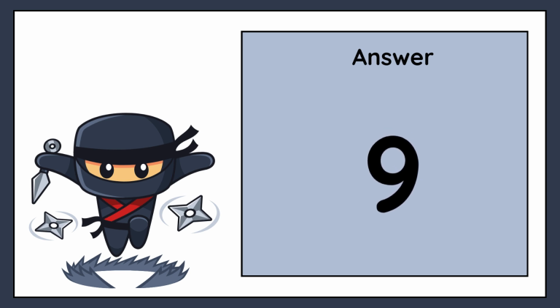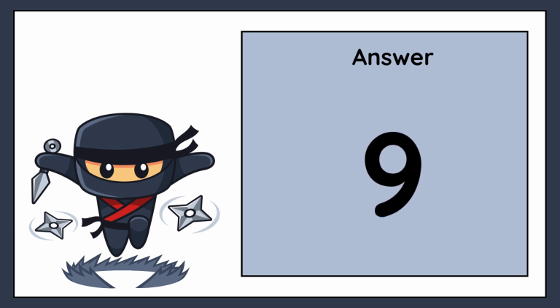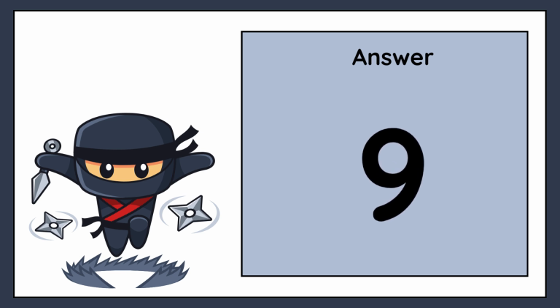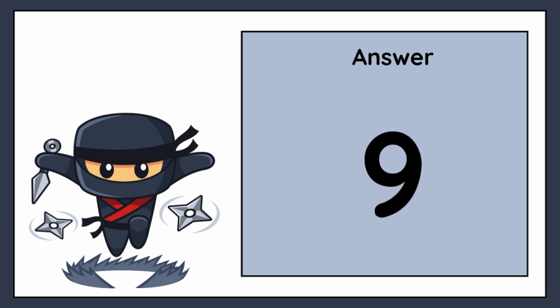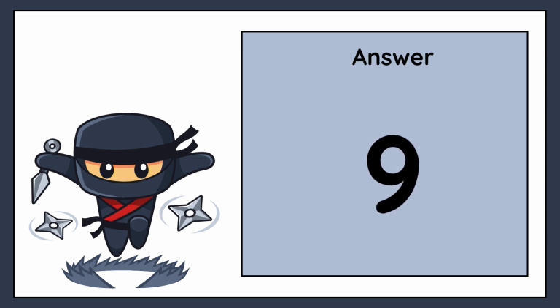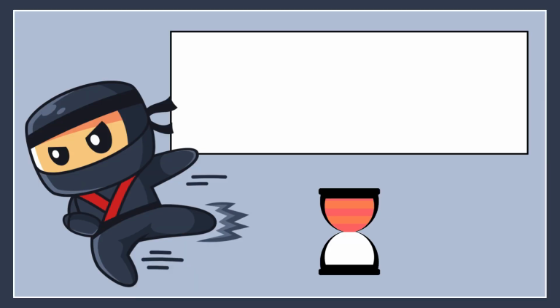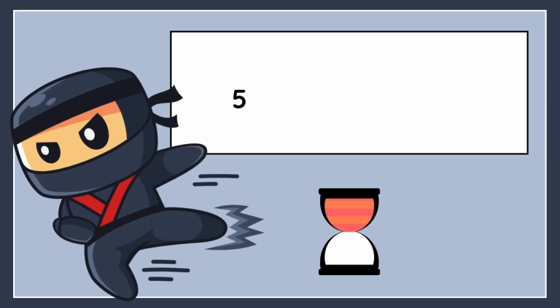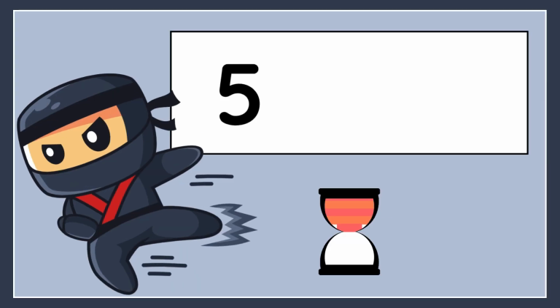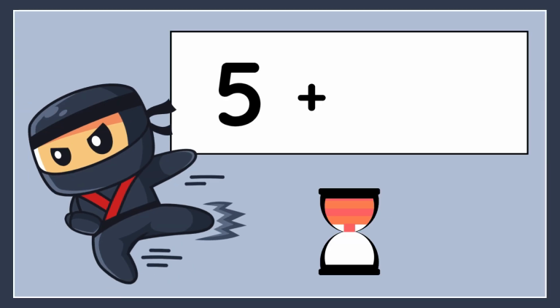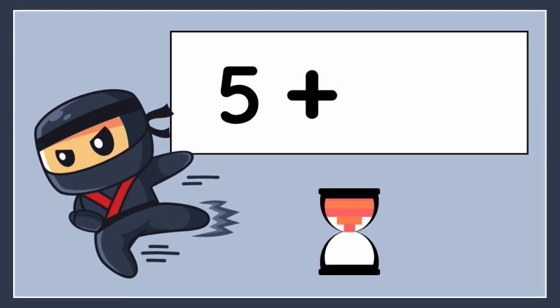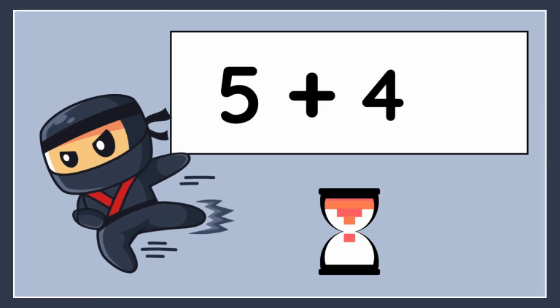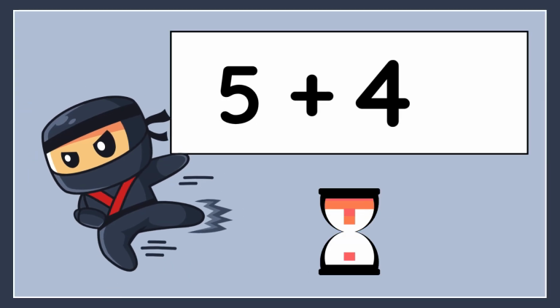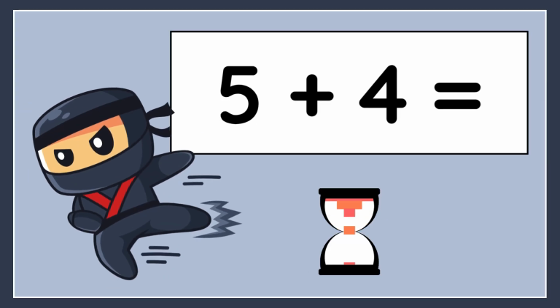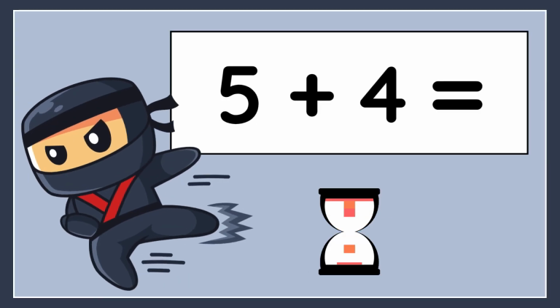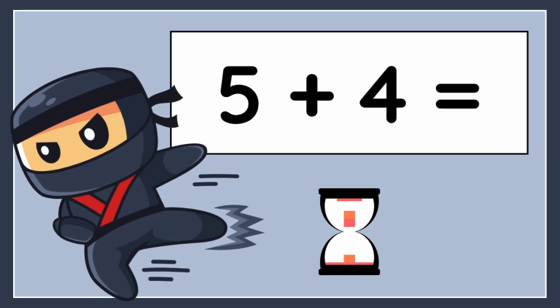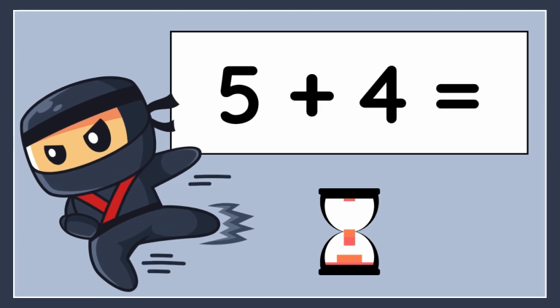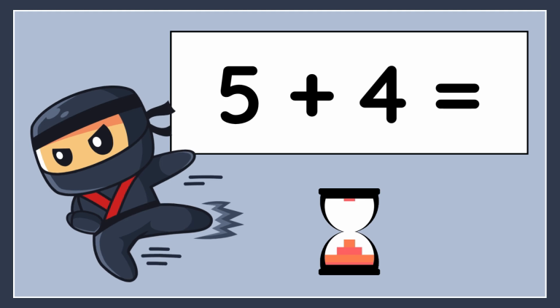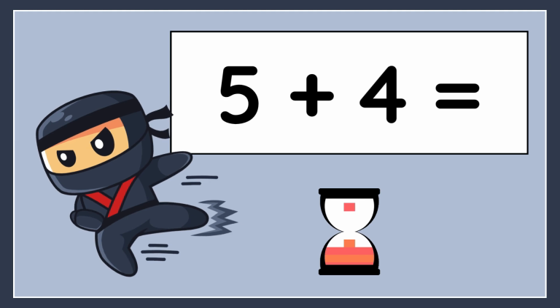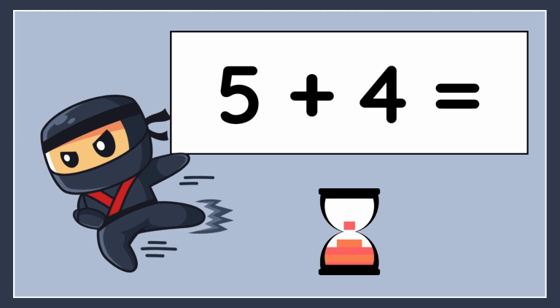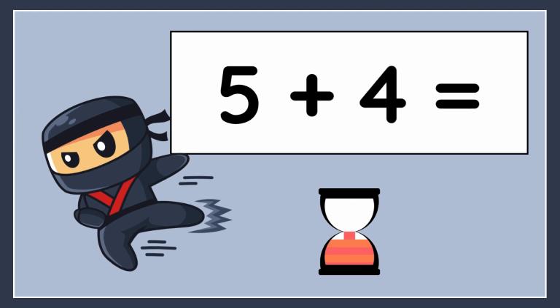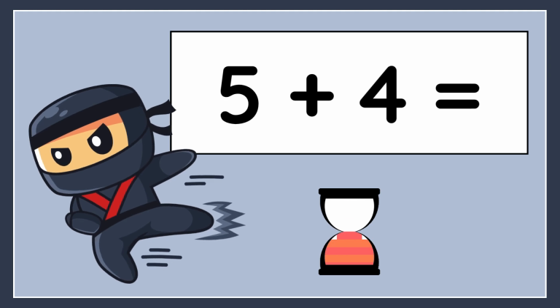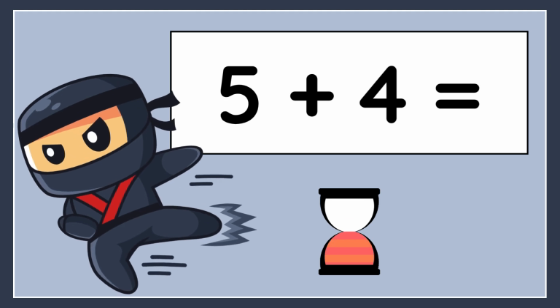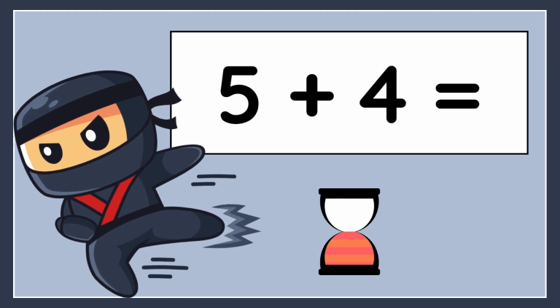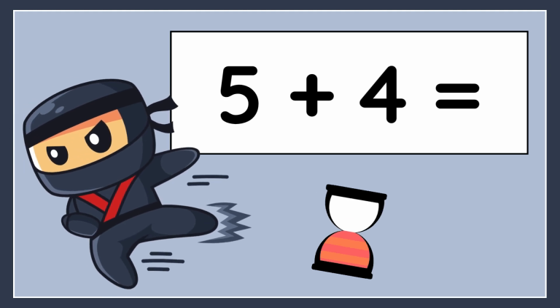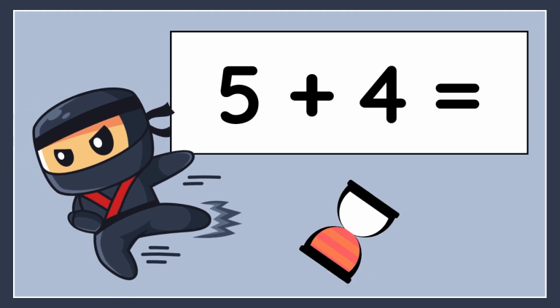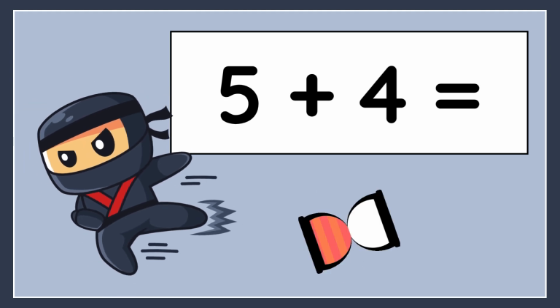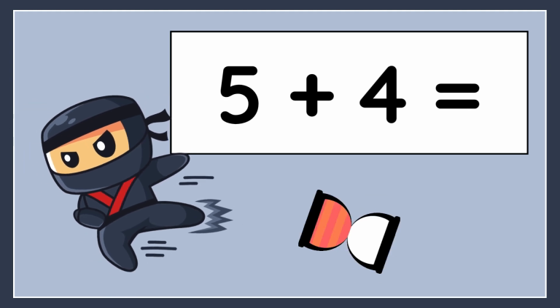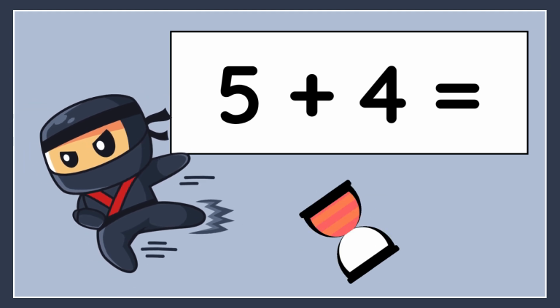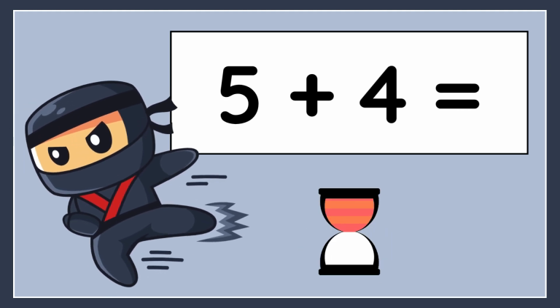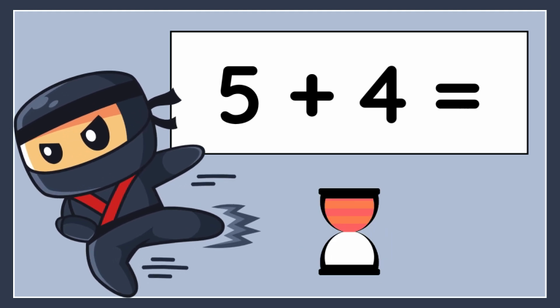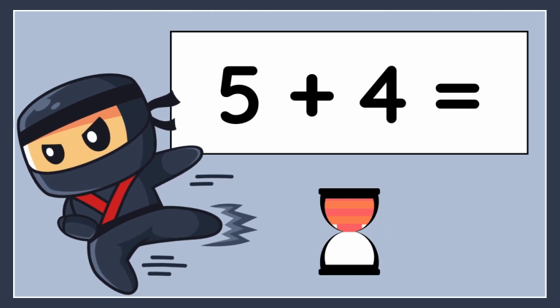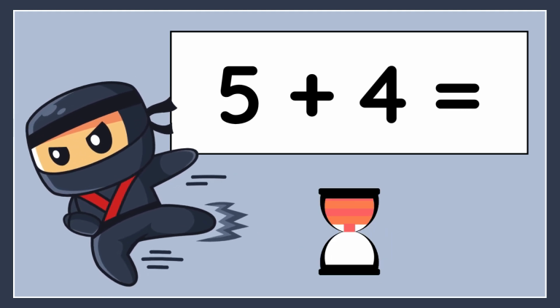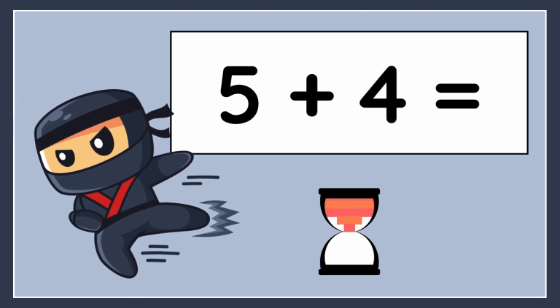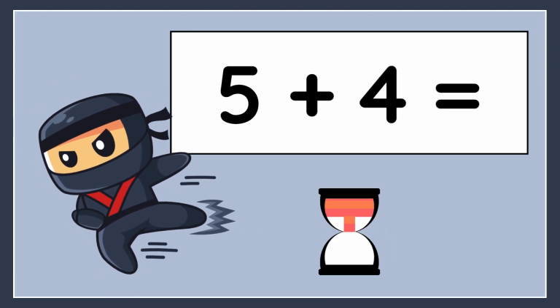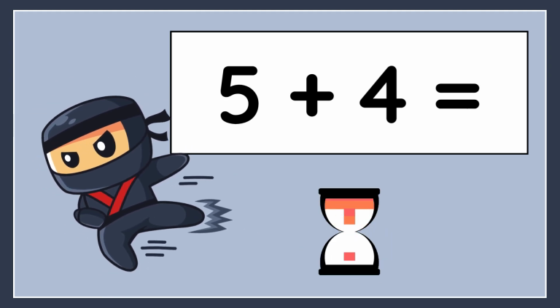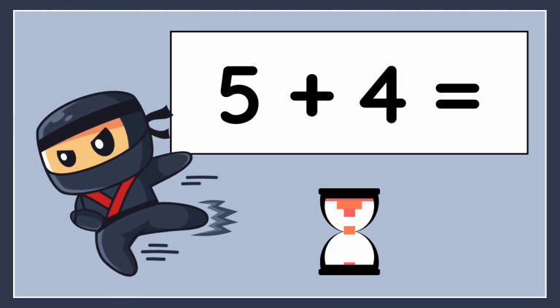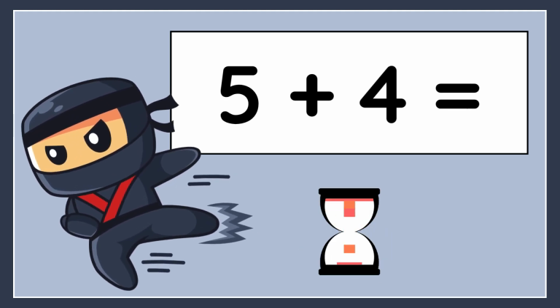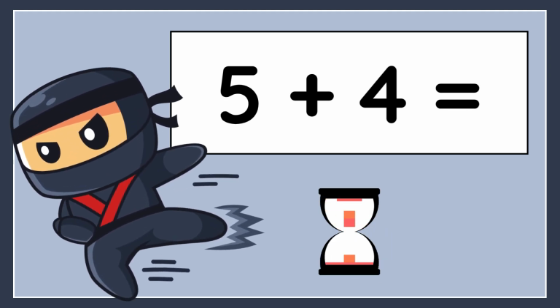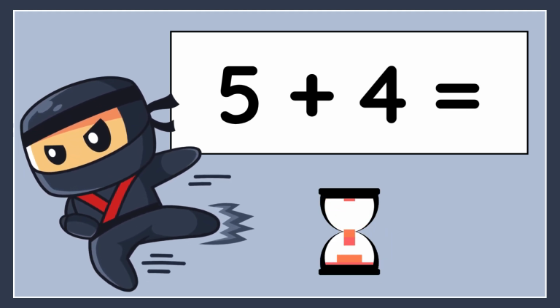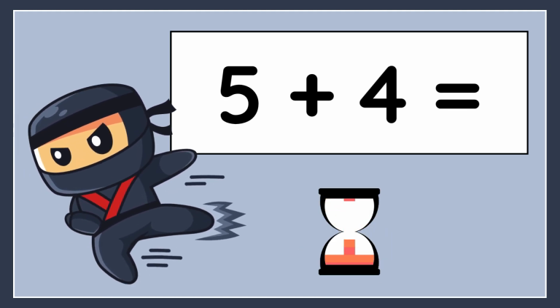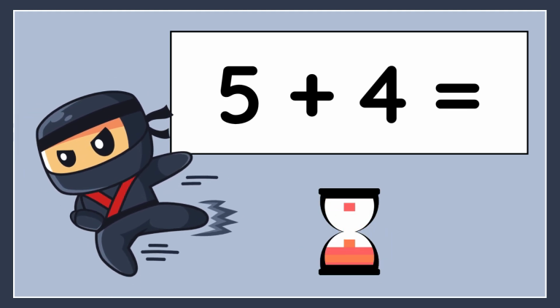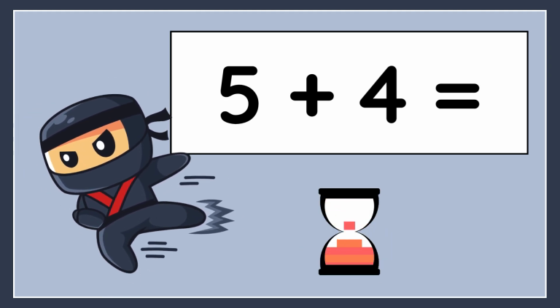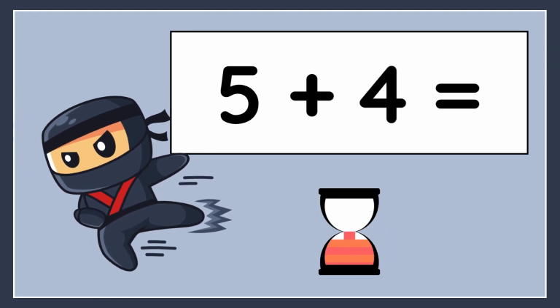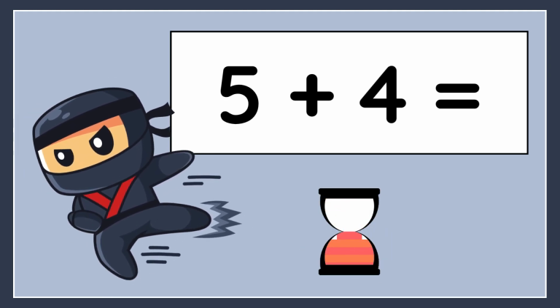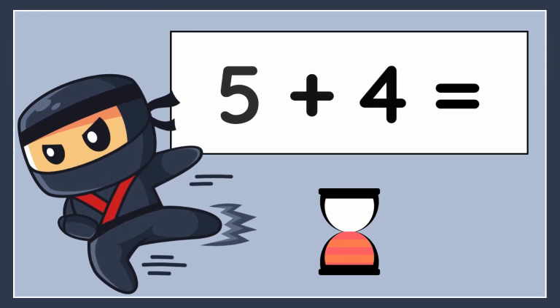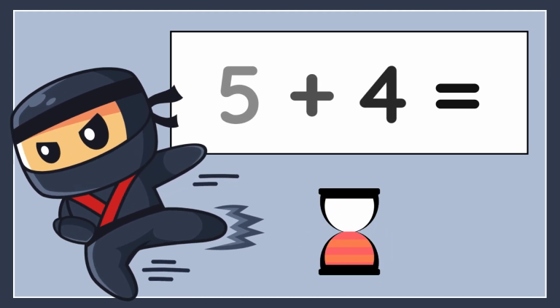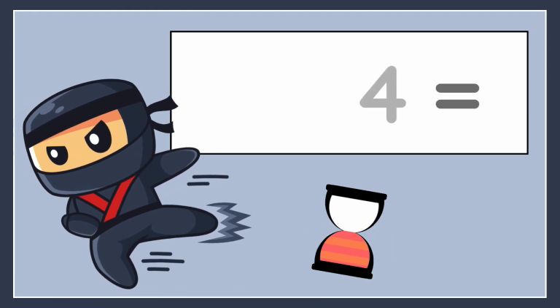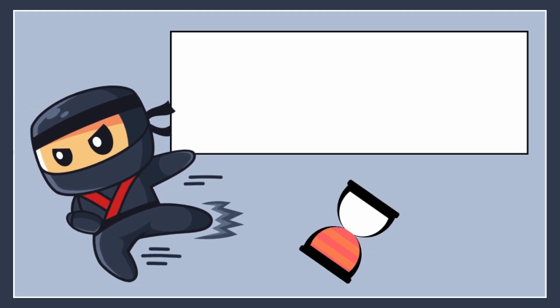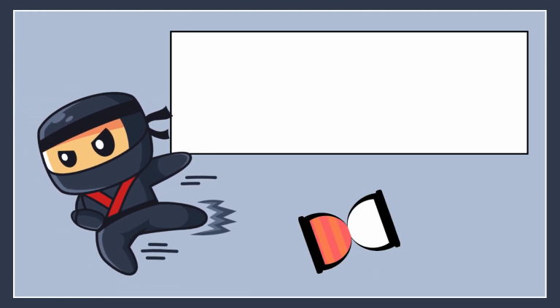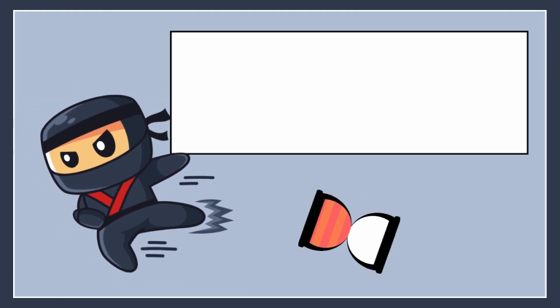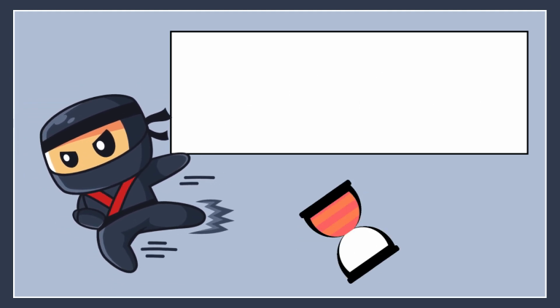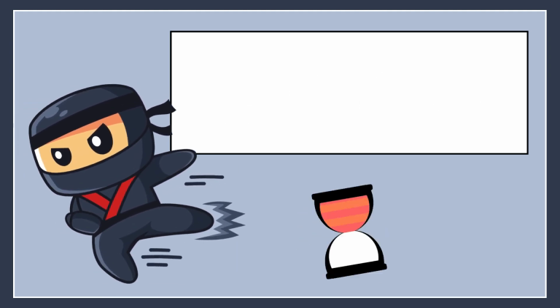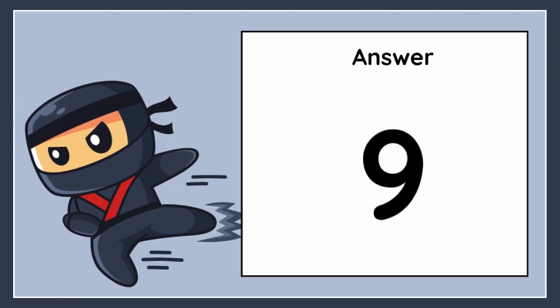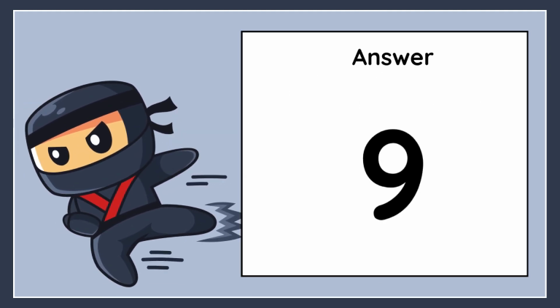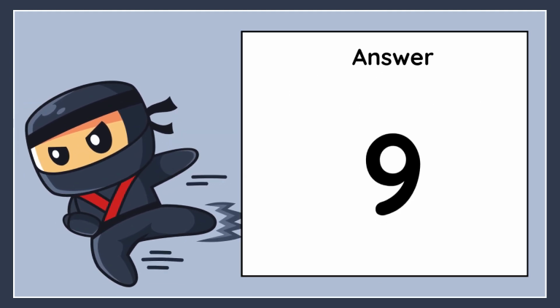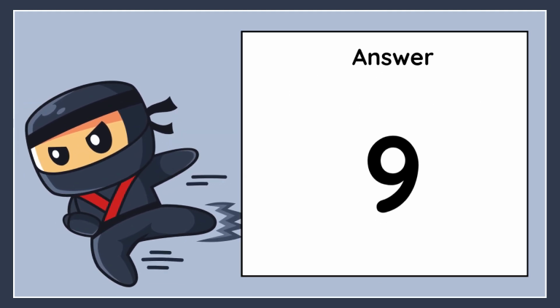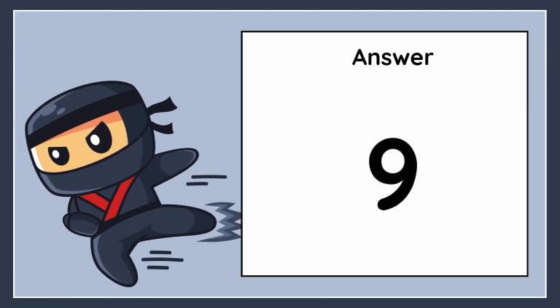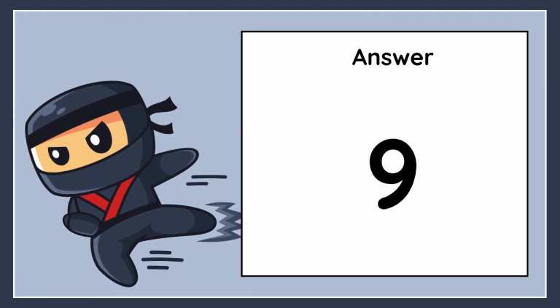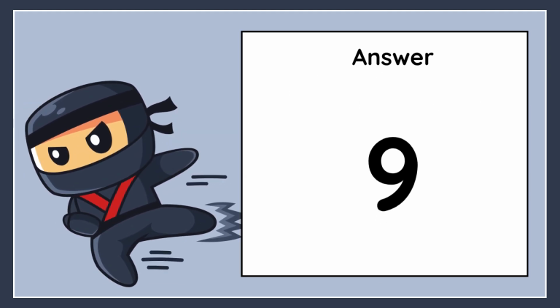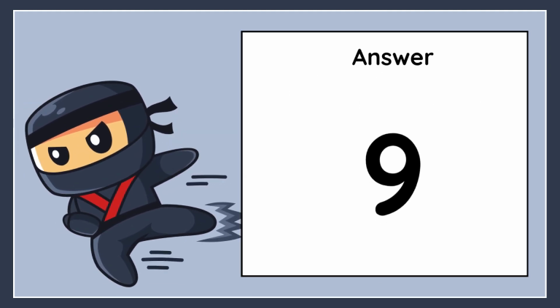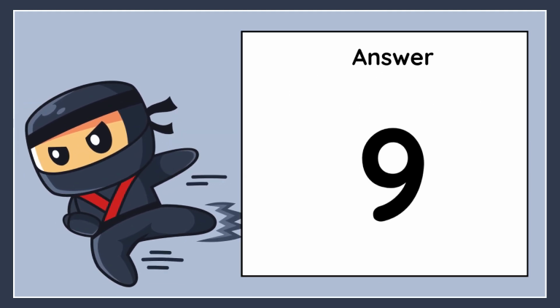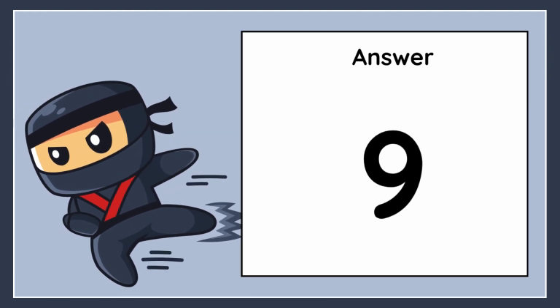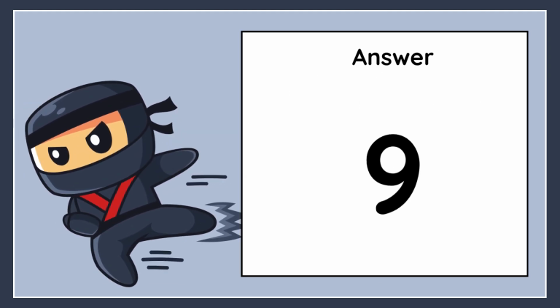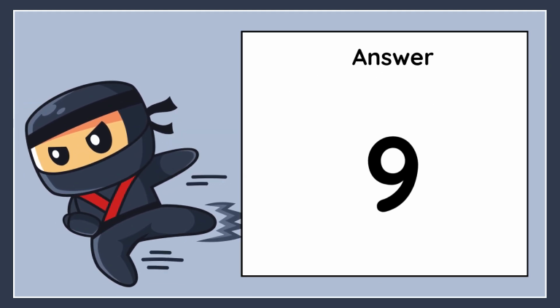5 plus 4 equals. The correct answer is 9.